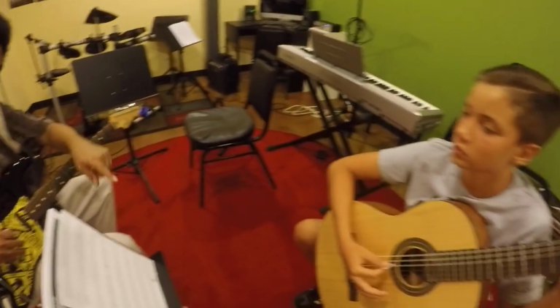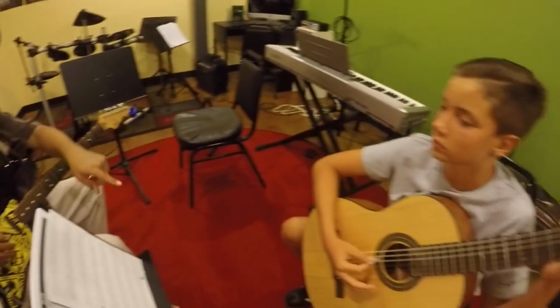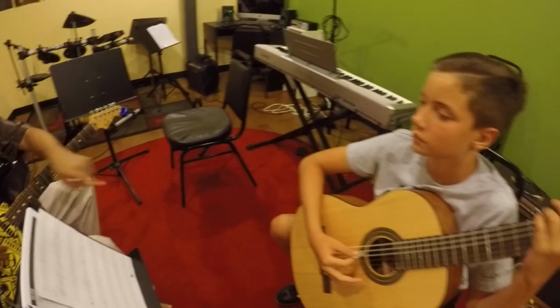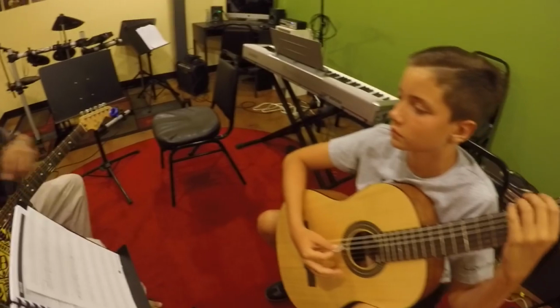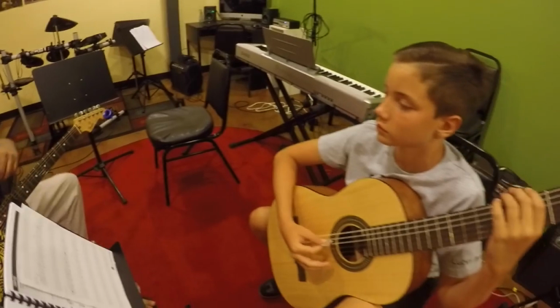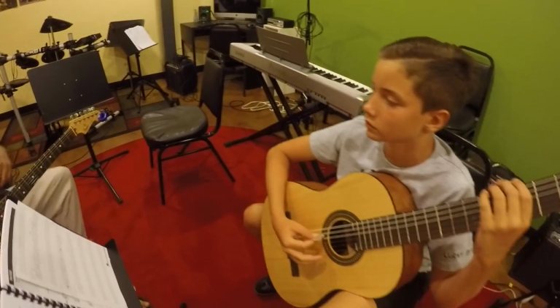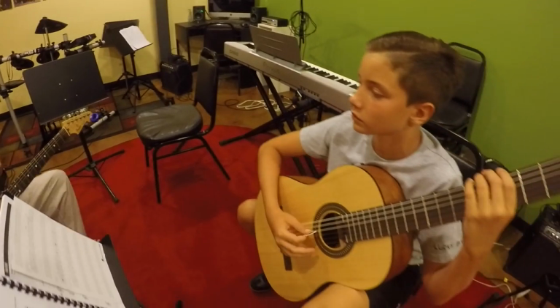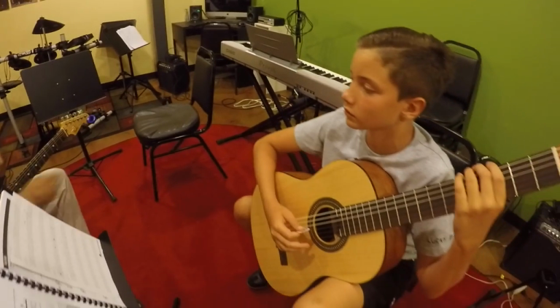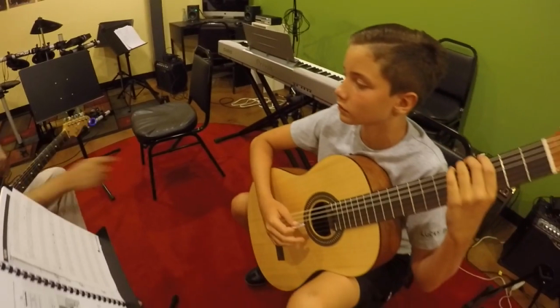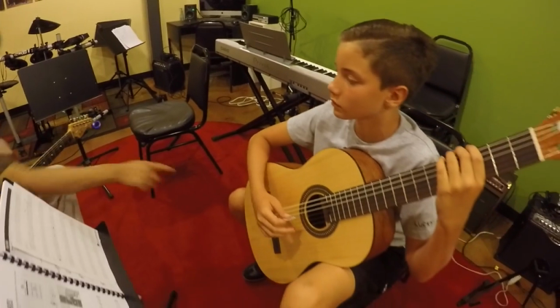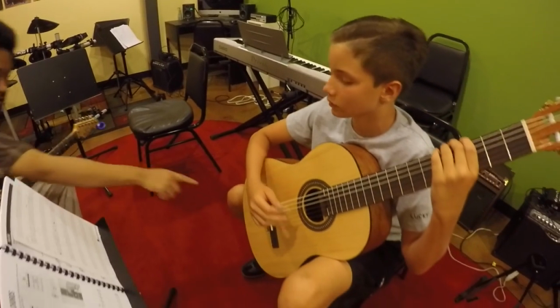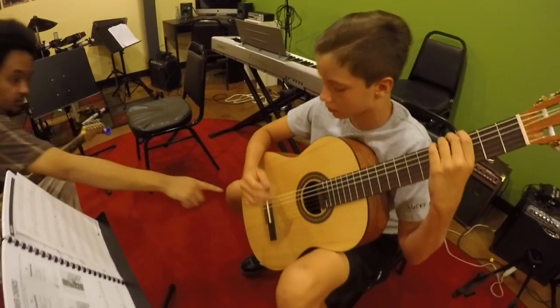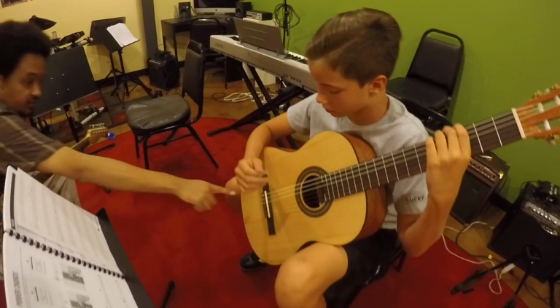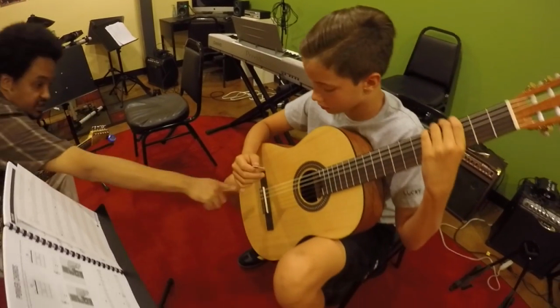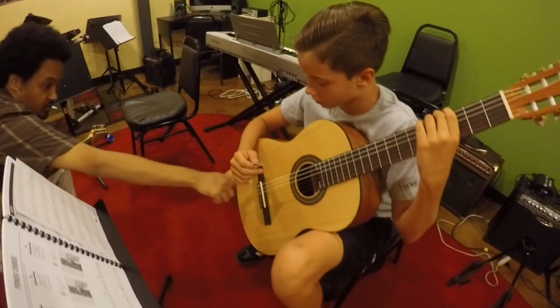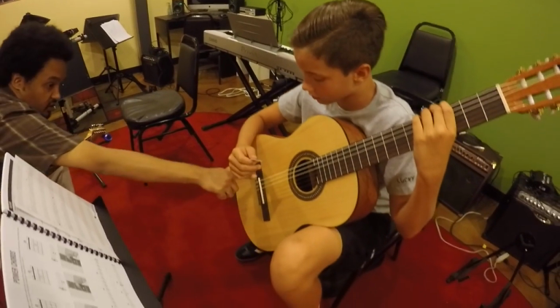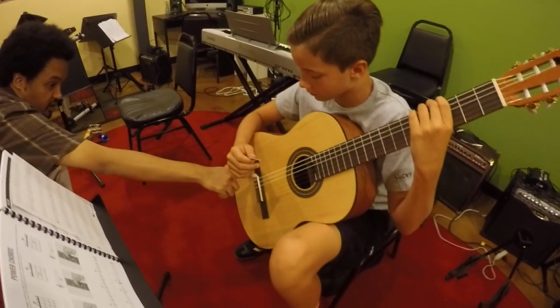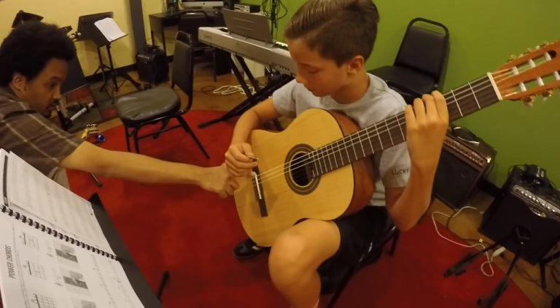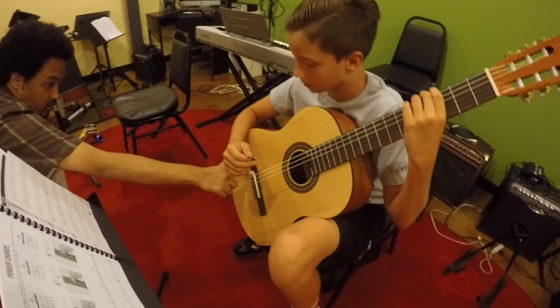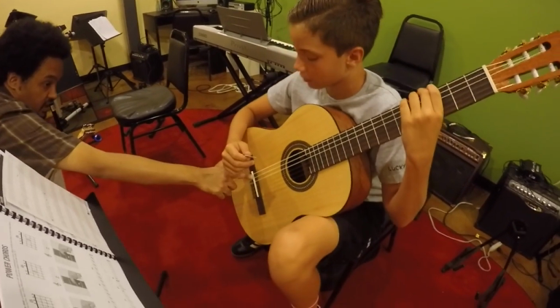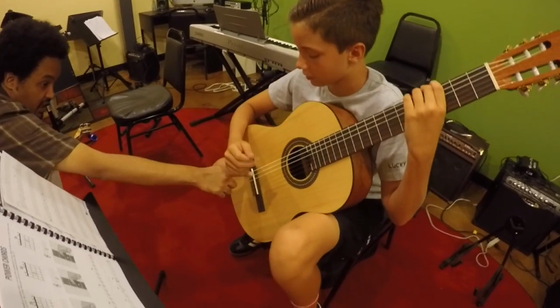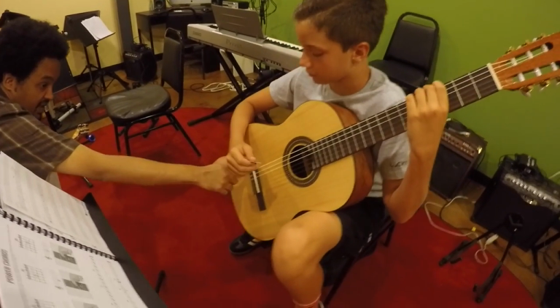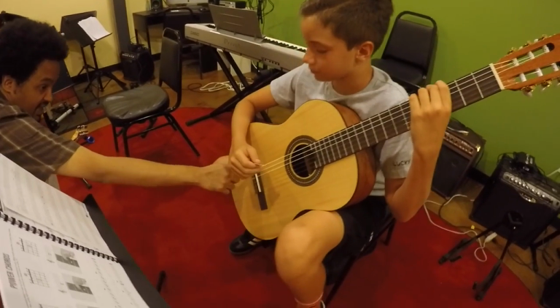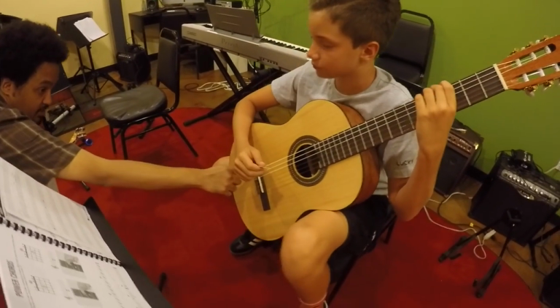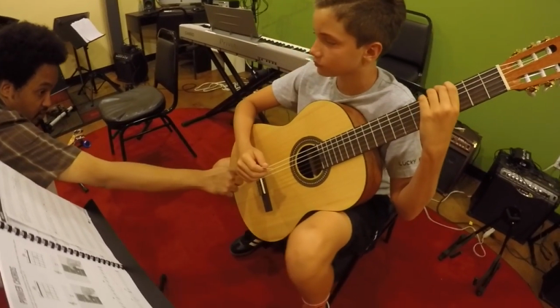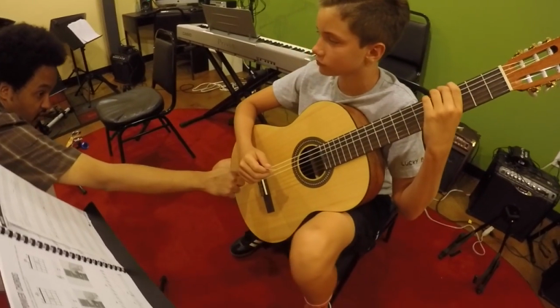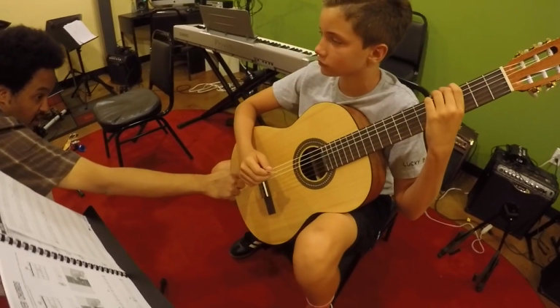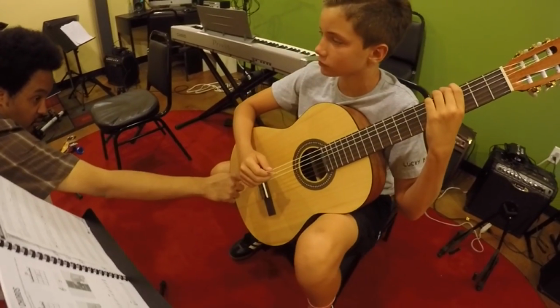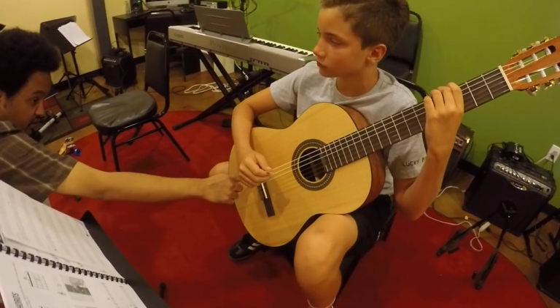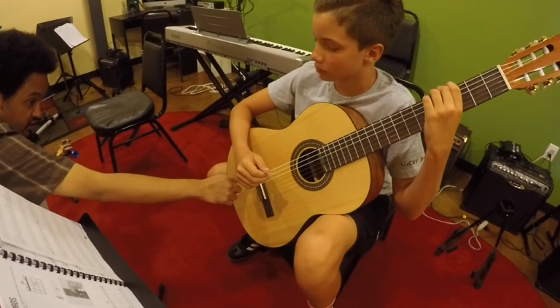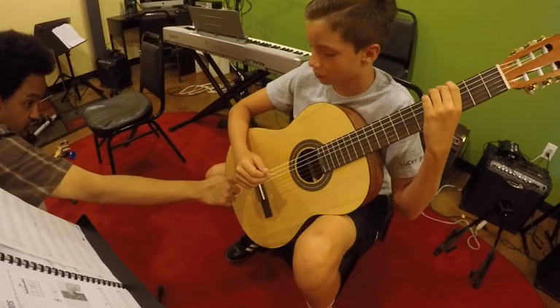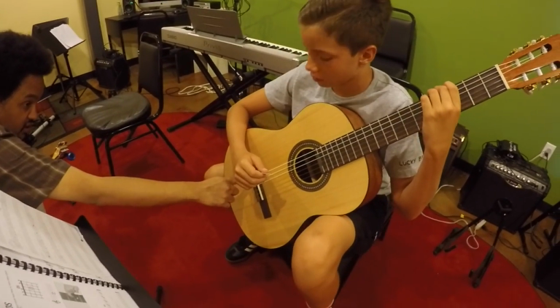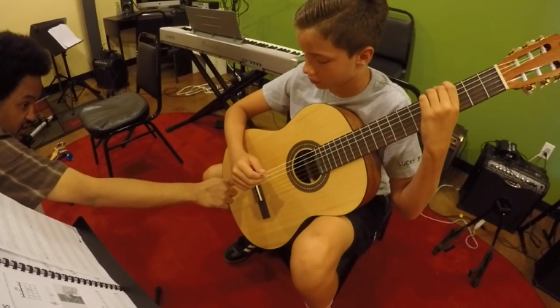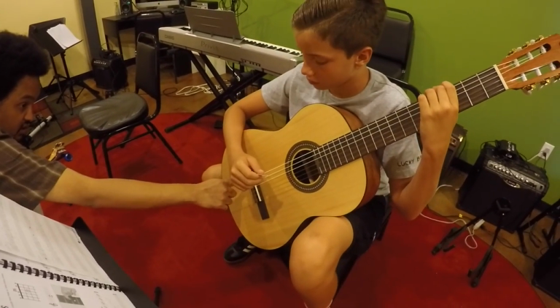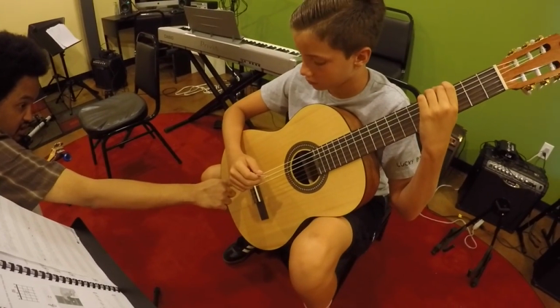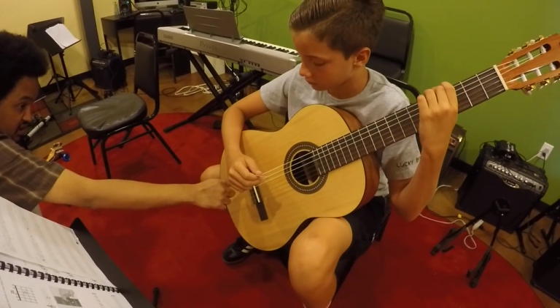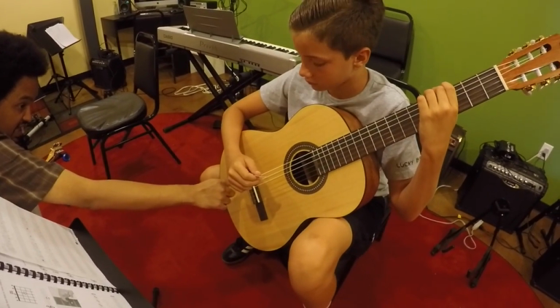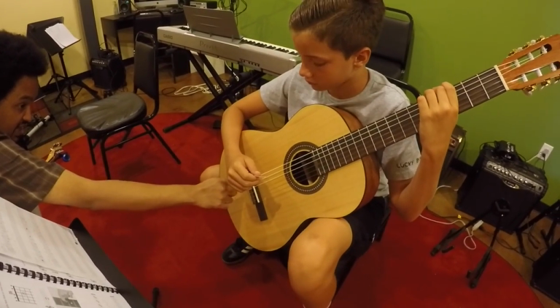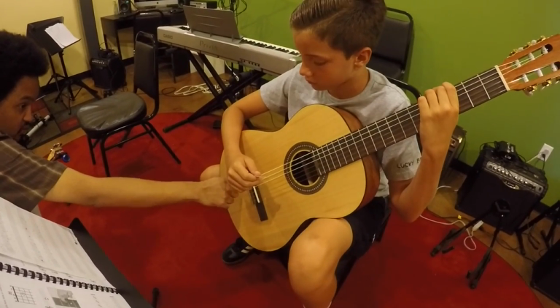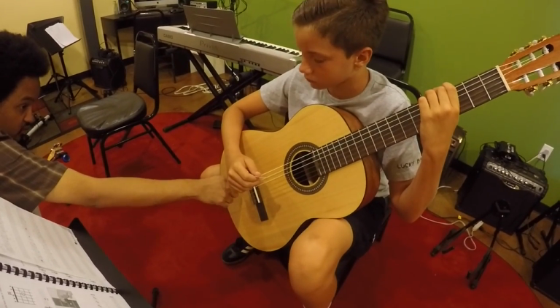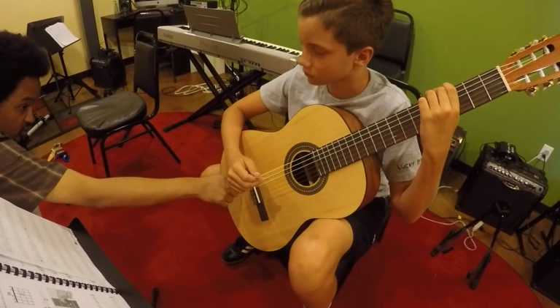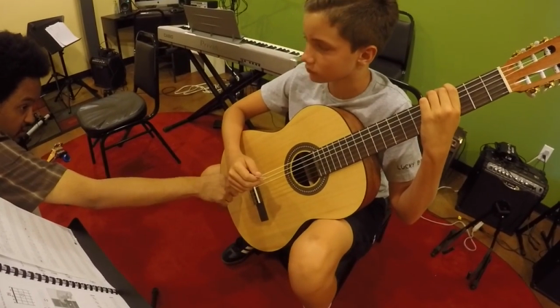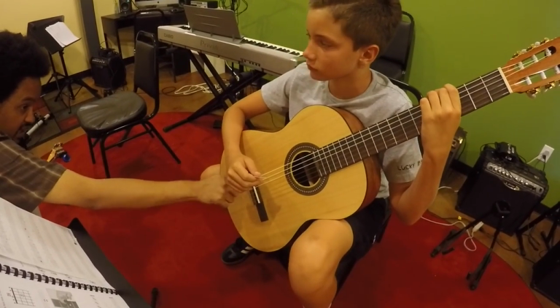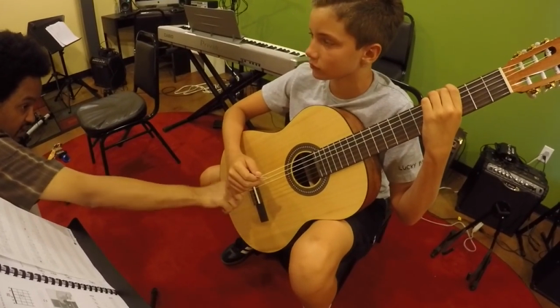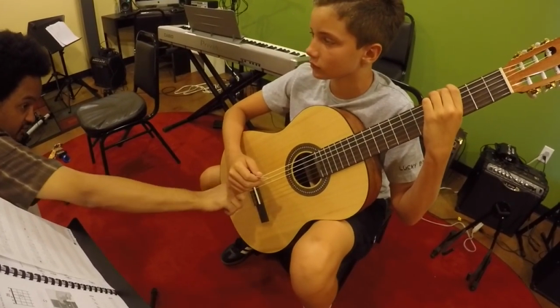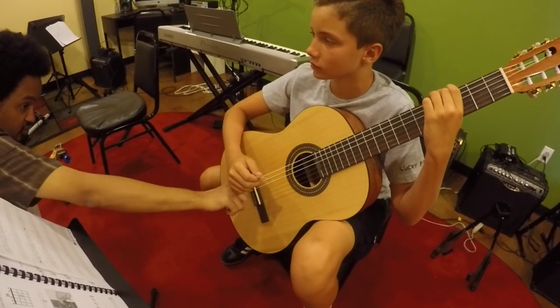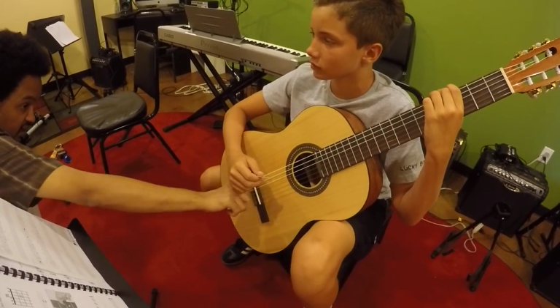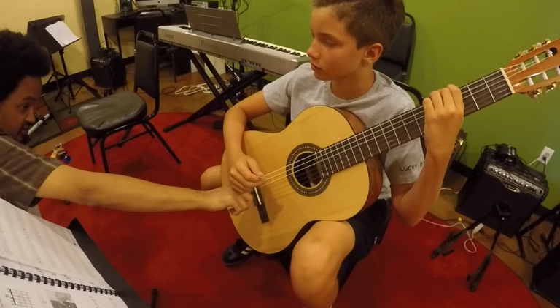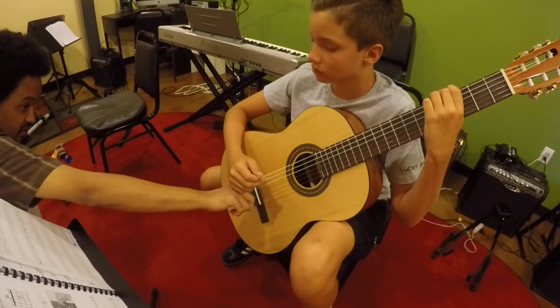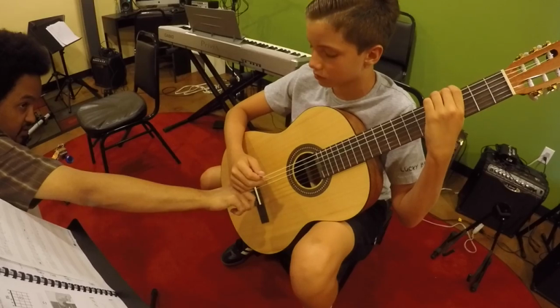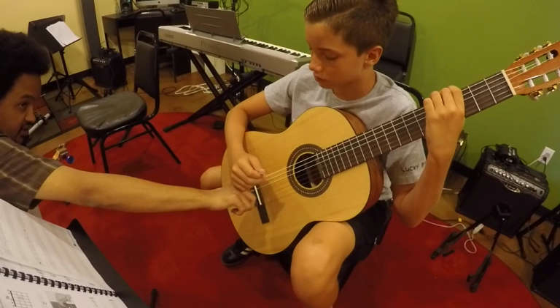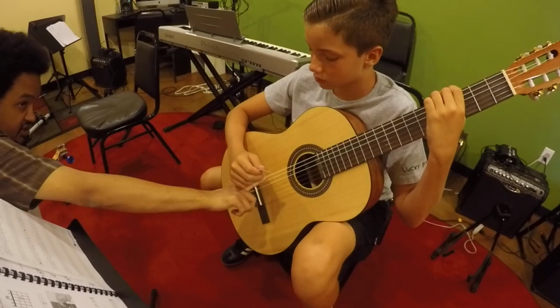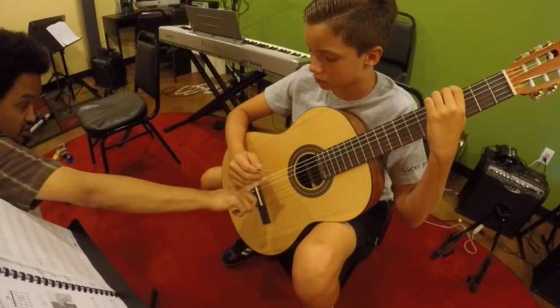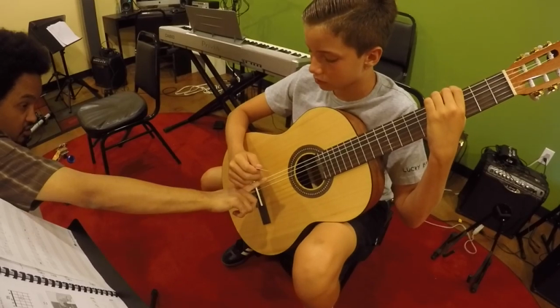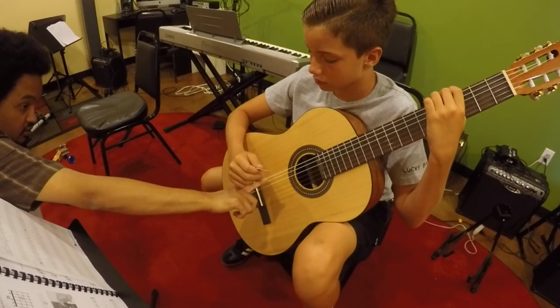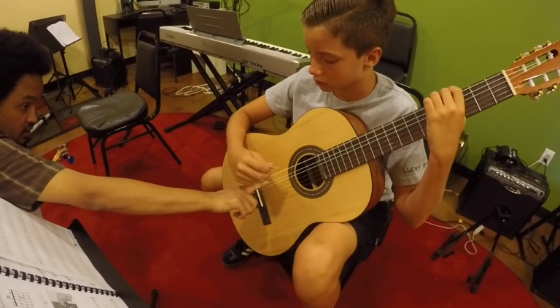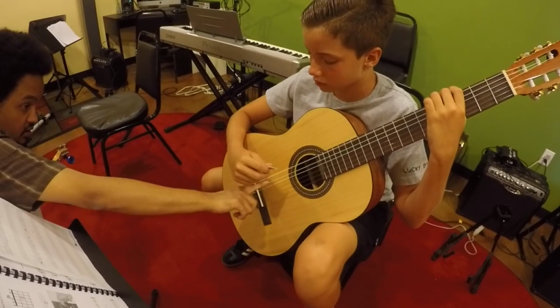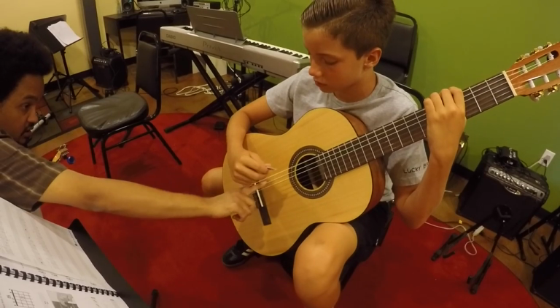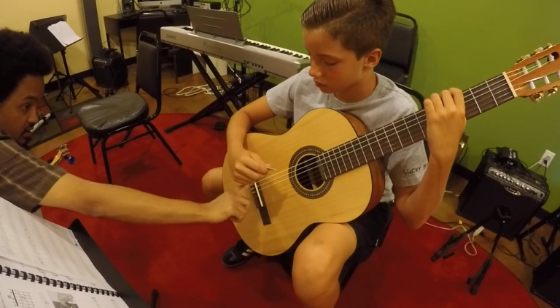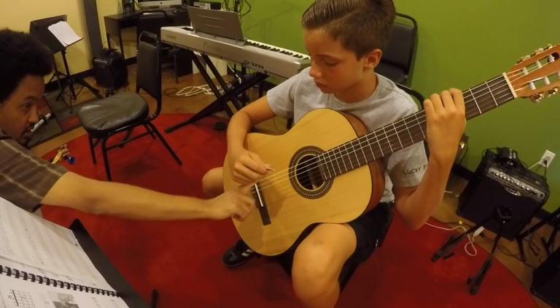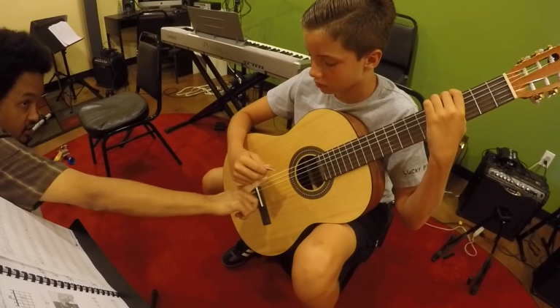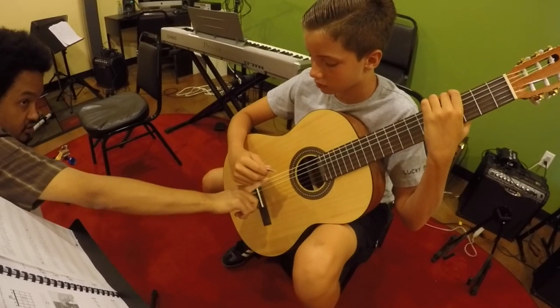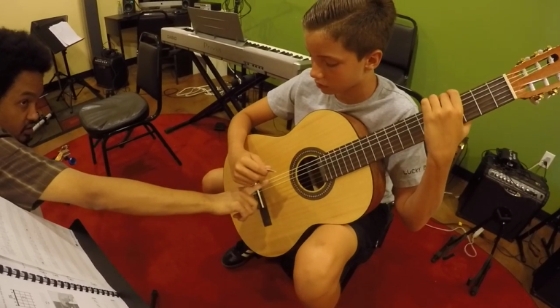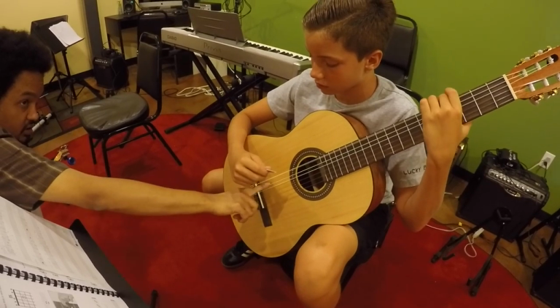In this lesson, we were working on rock technique. We covered palm muting, power chords, and the song TNT by AC/DC.